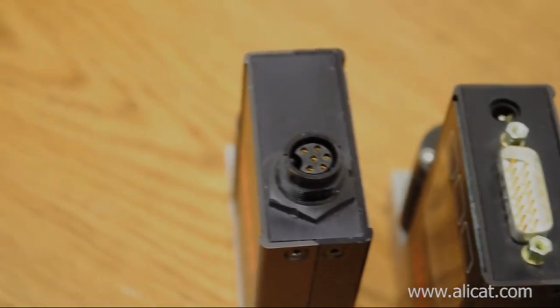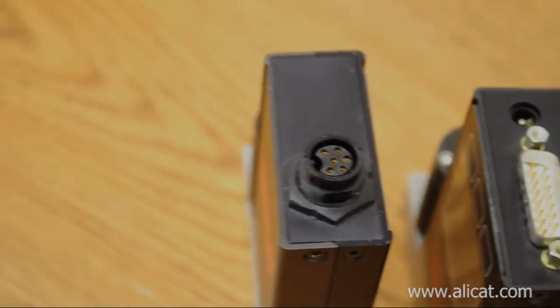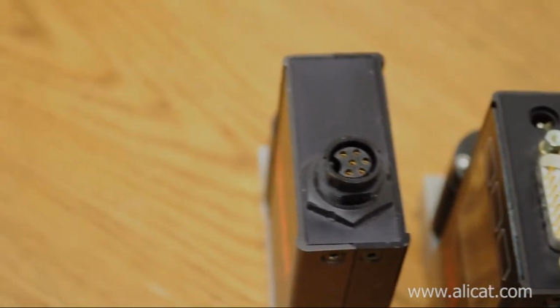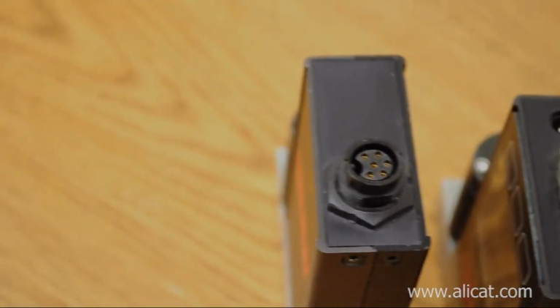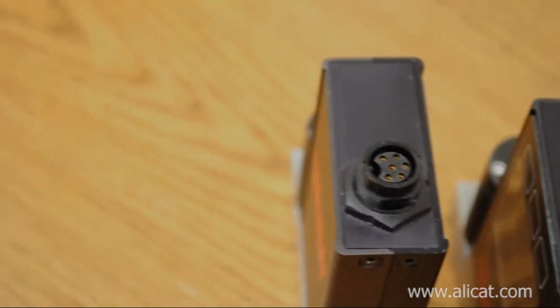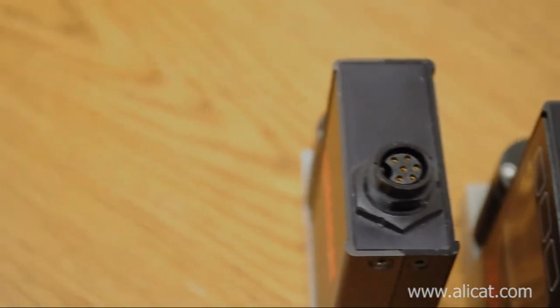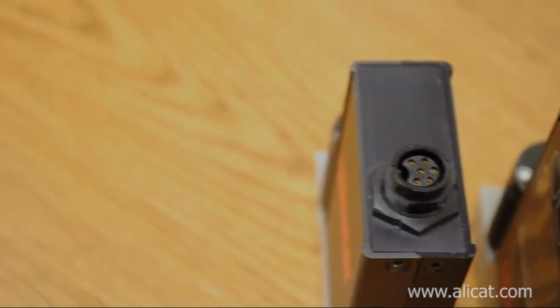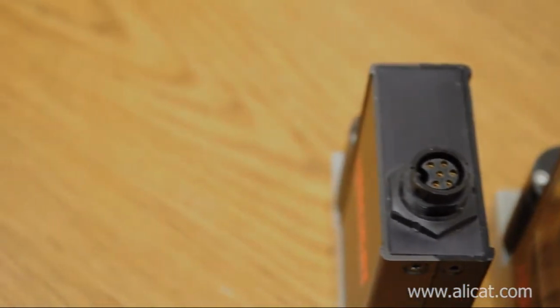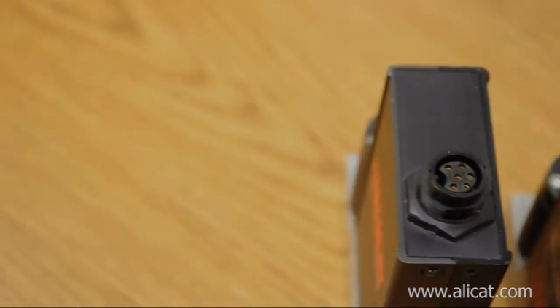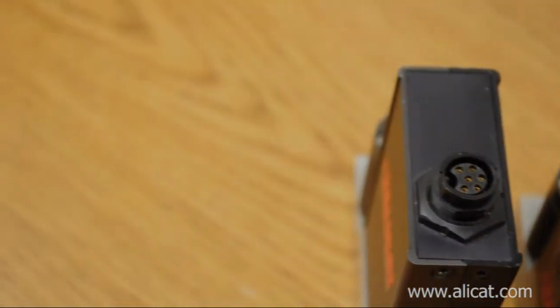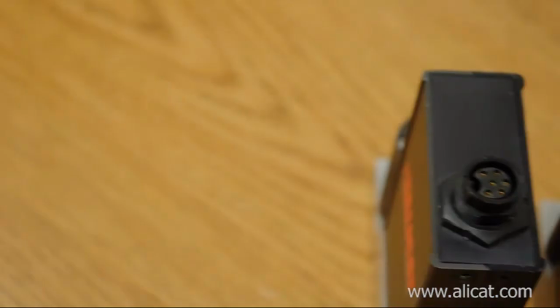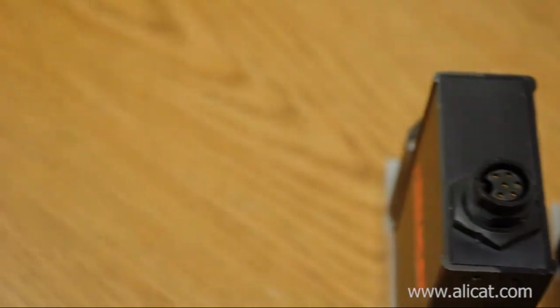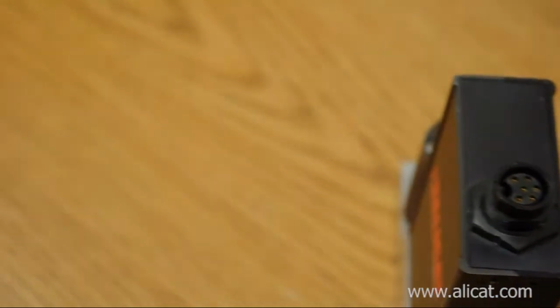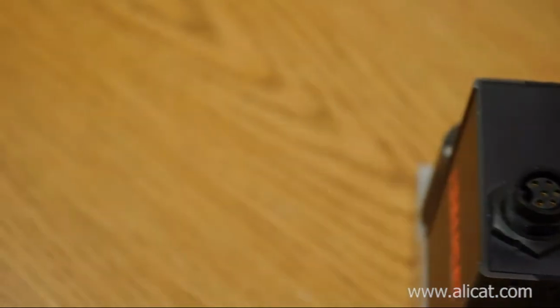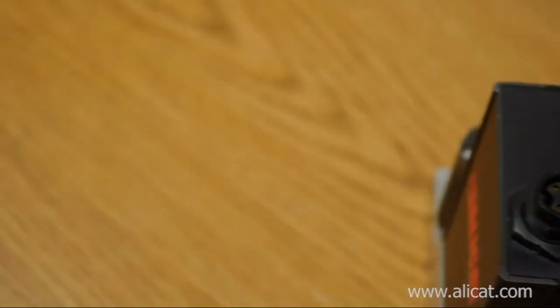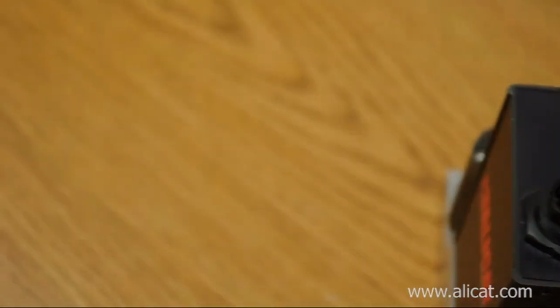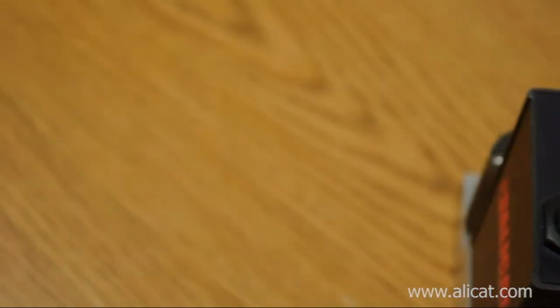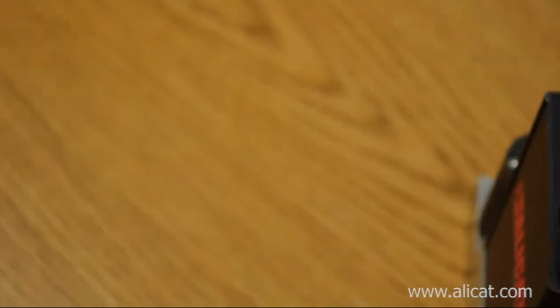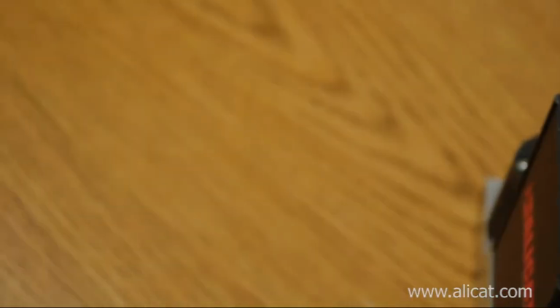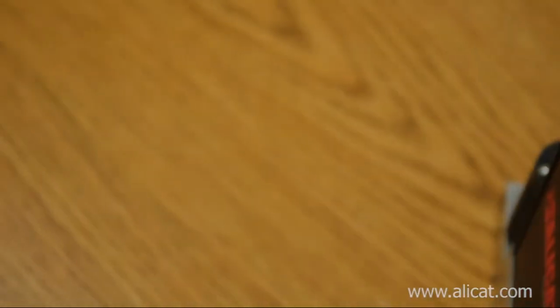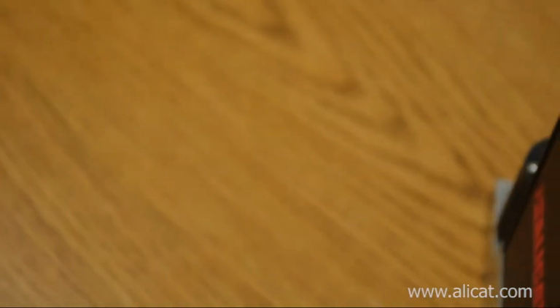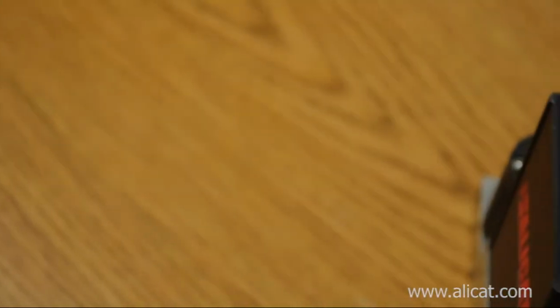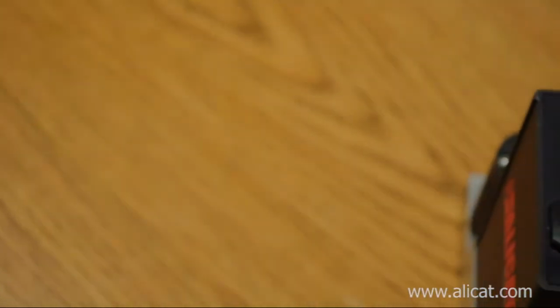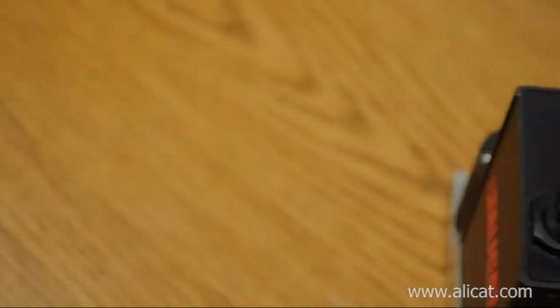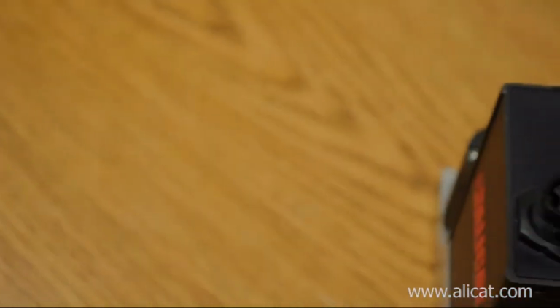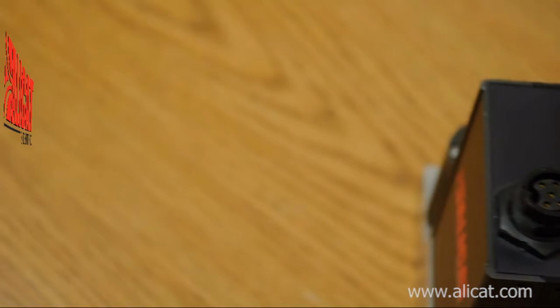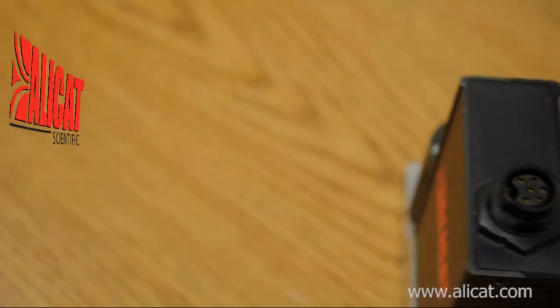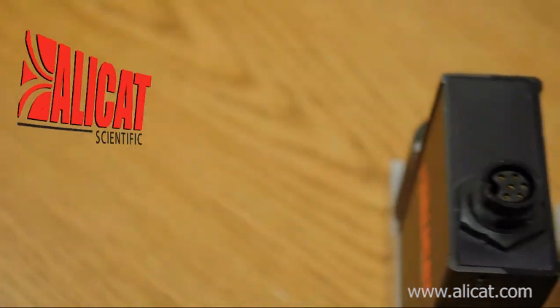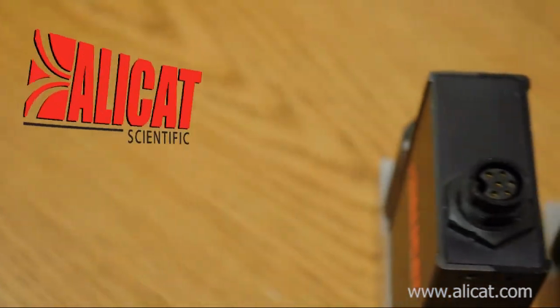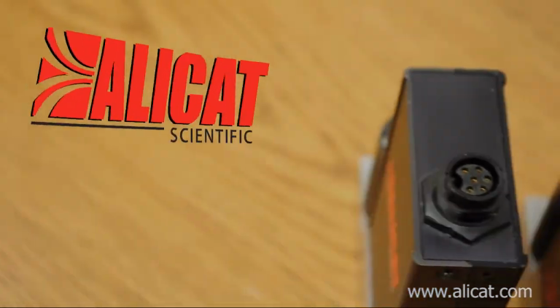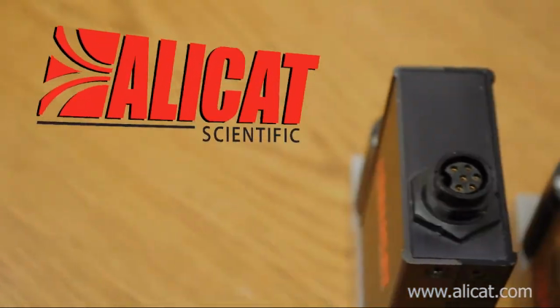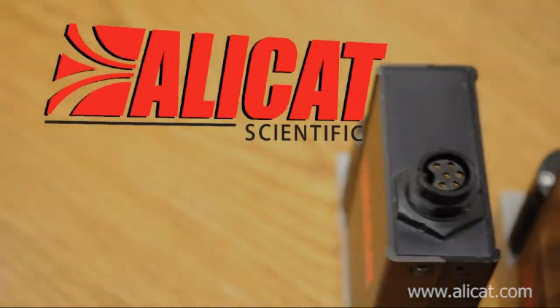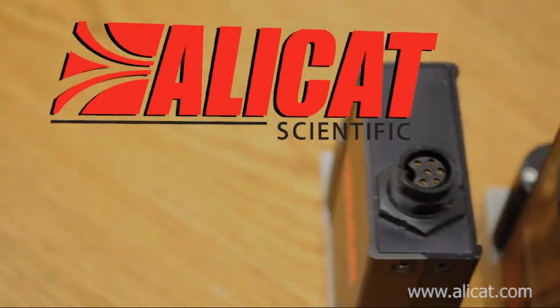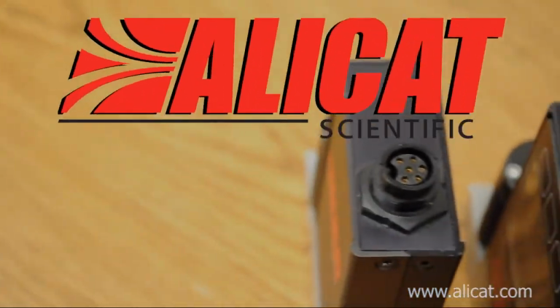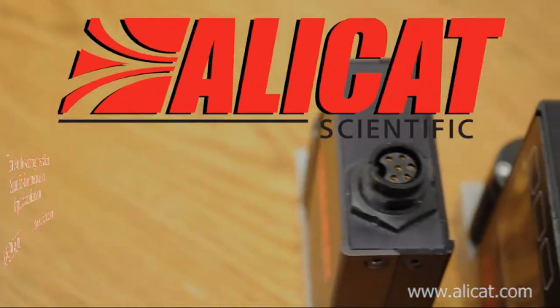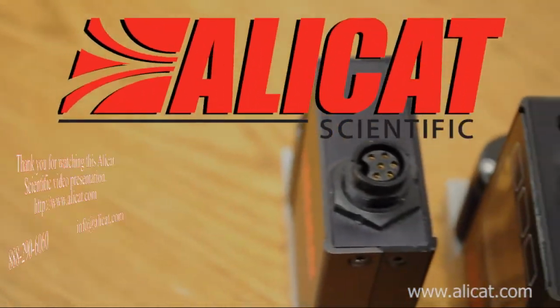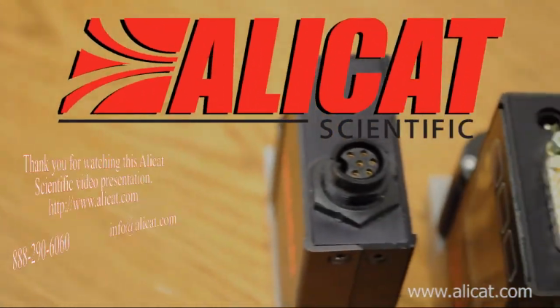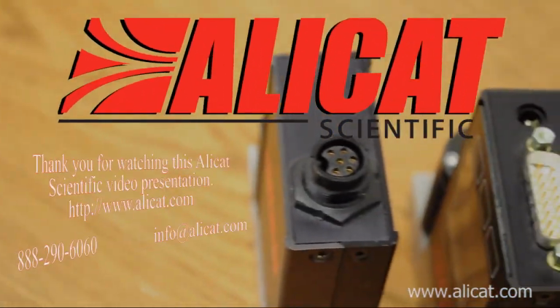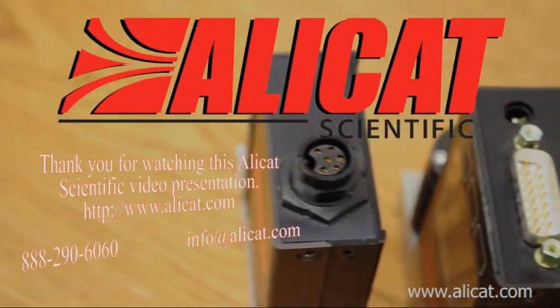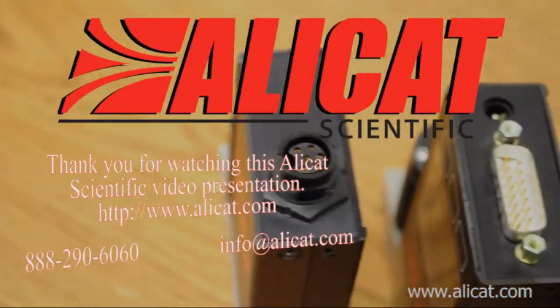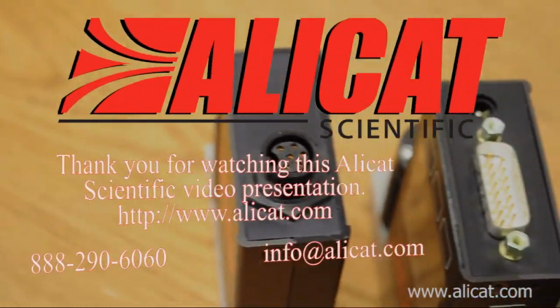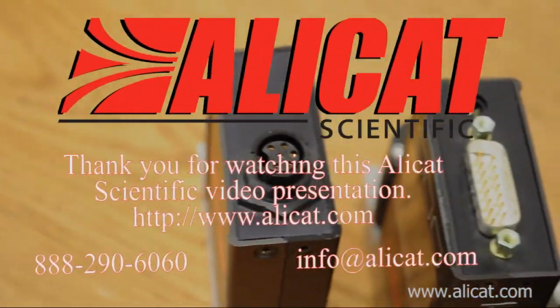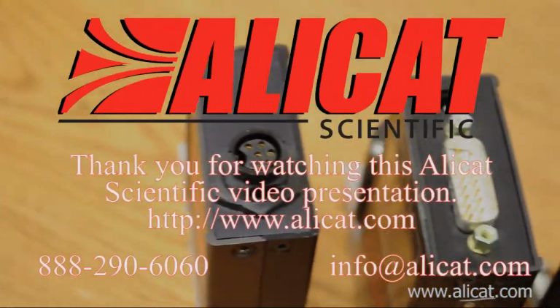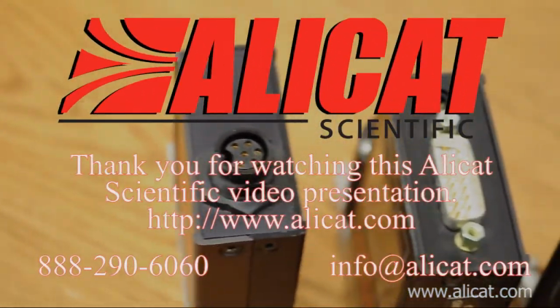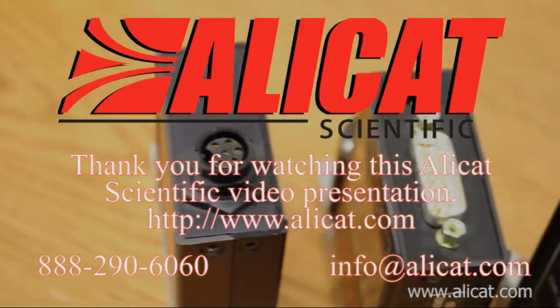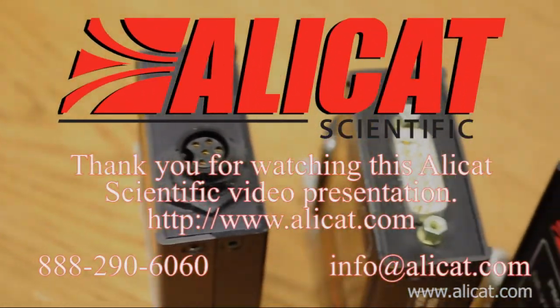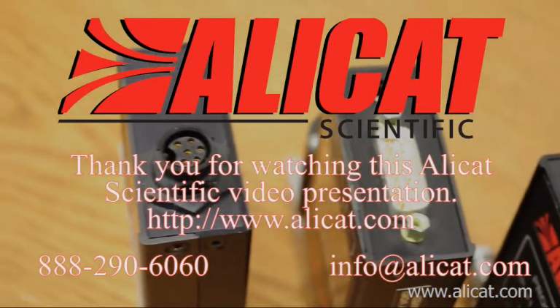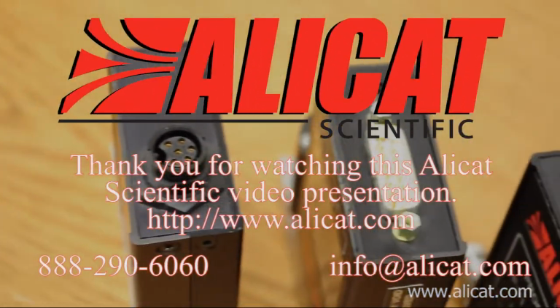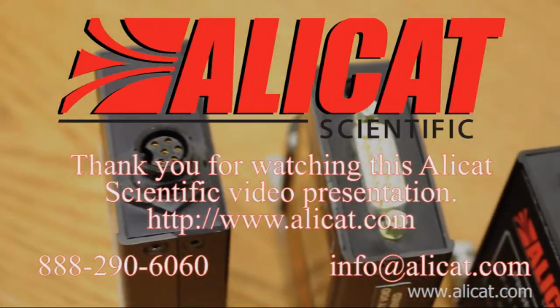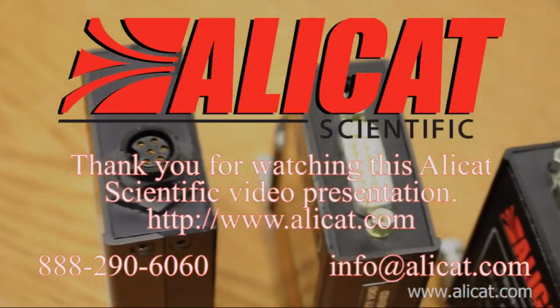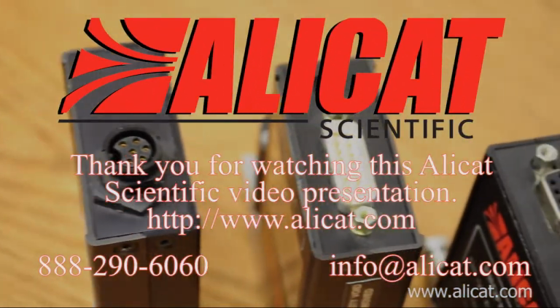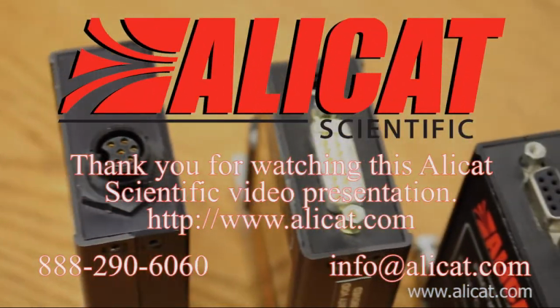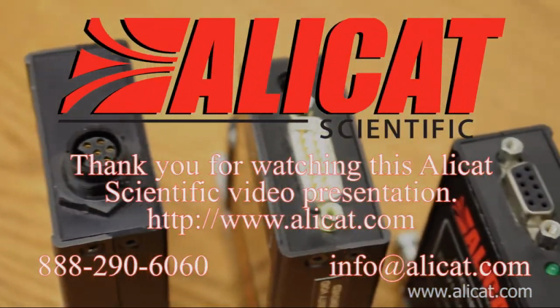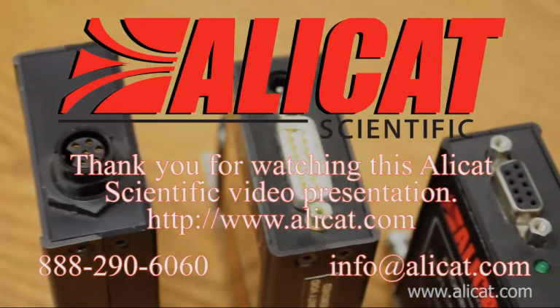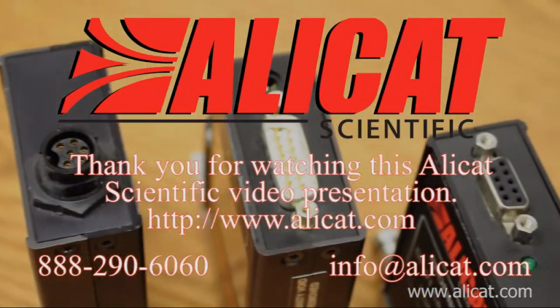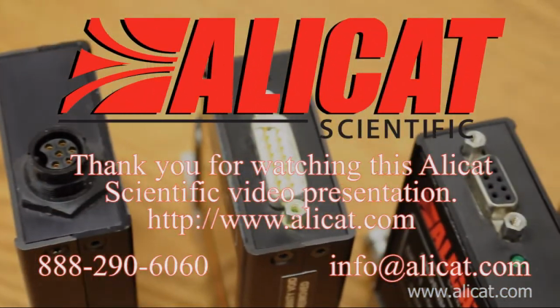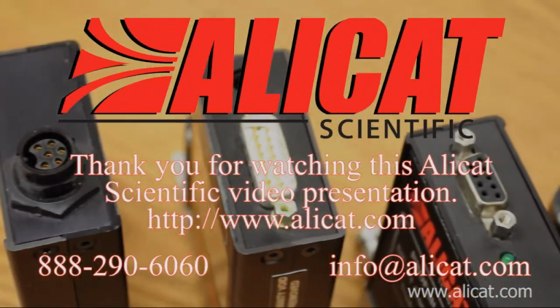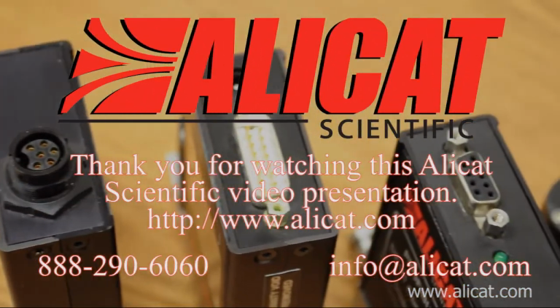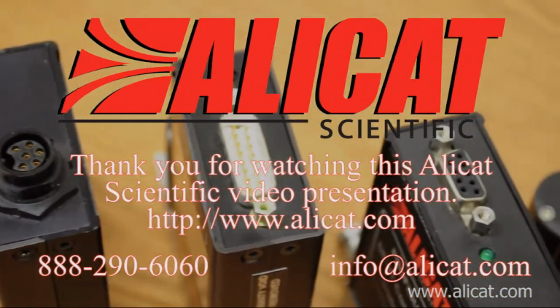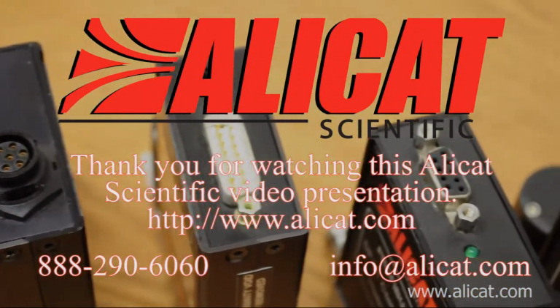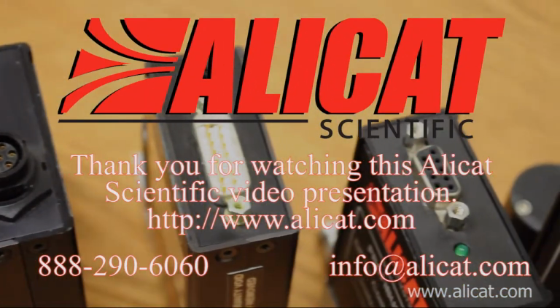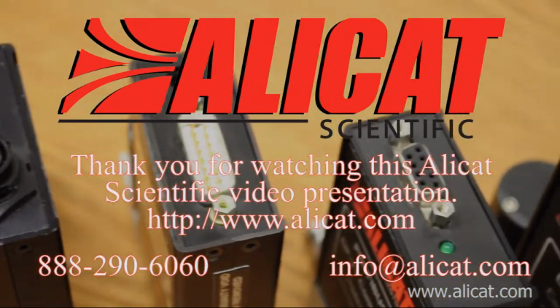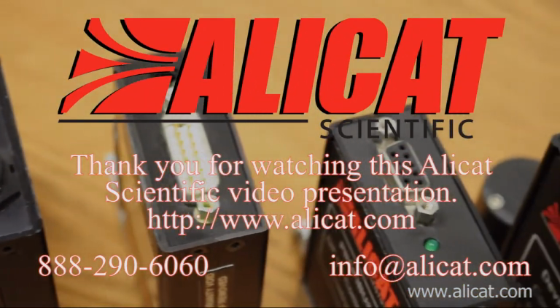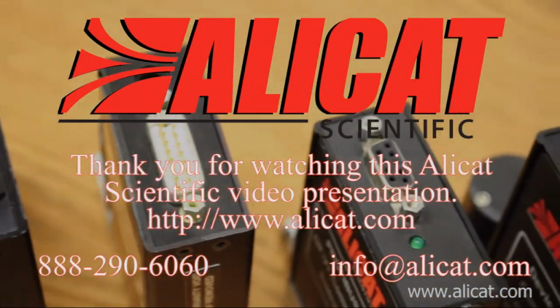This concludes AlleyCat's tutorial of electrical connections. Thank you for watching.